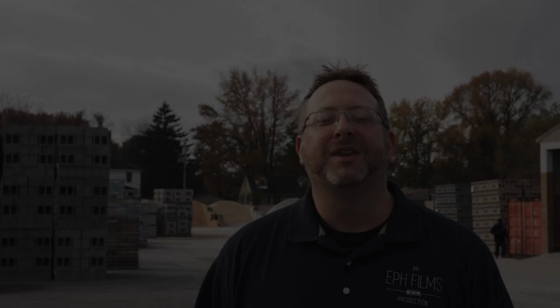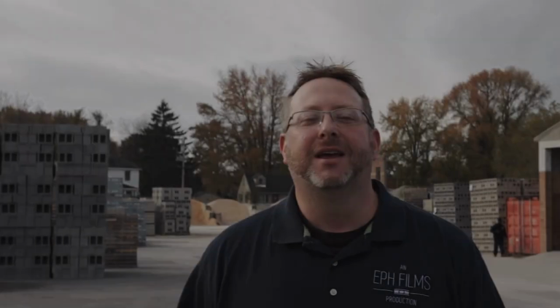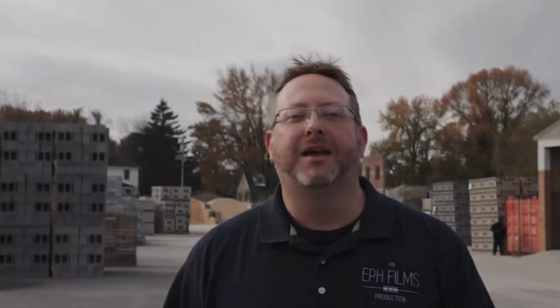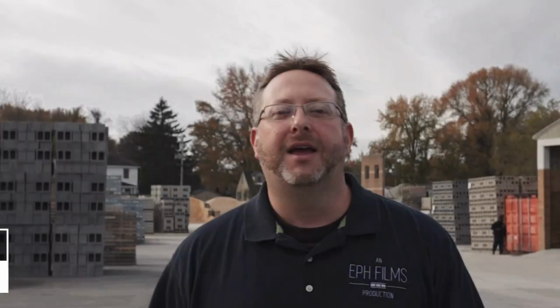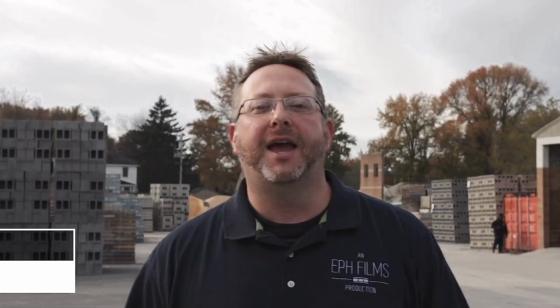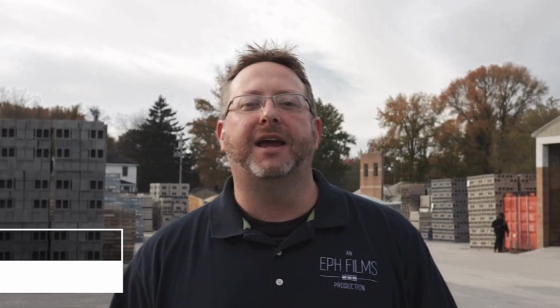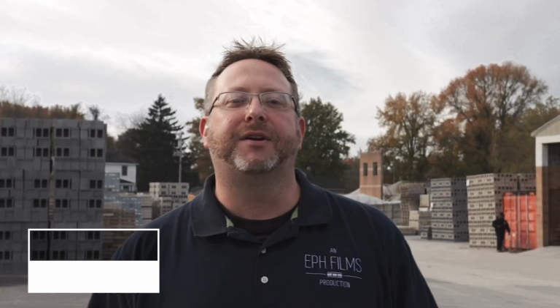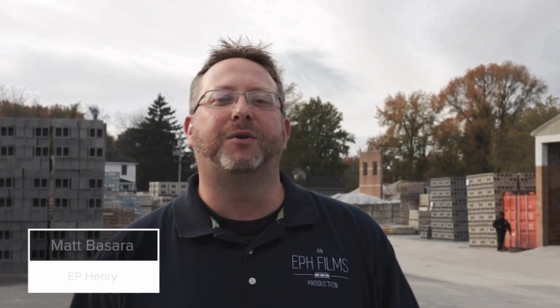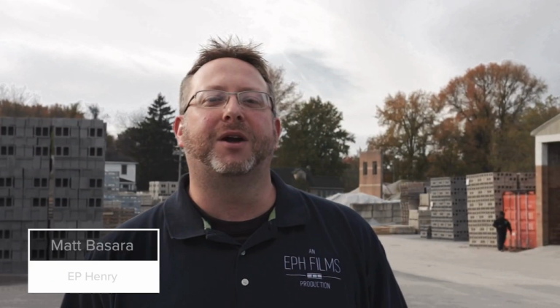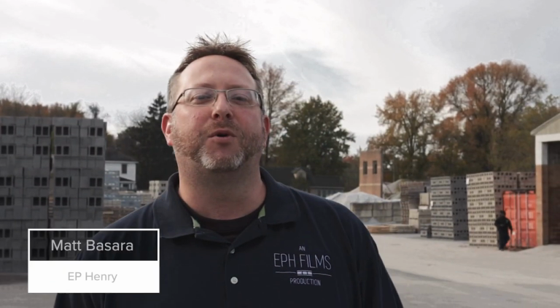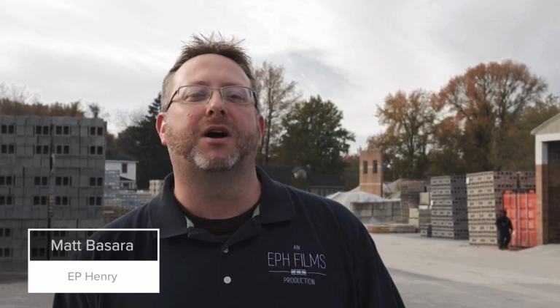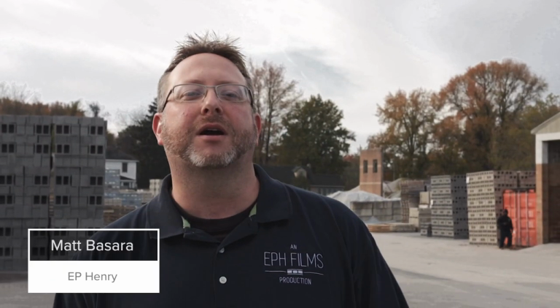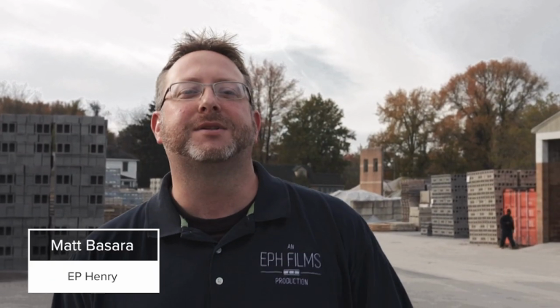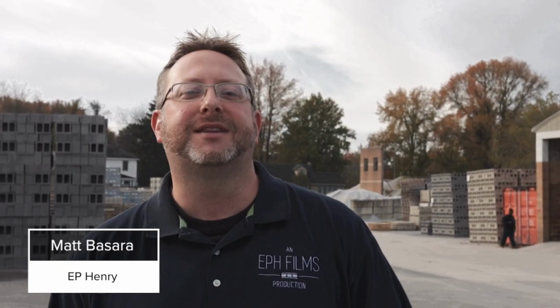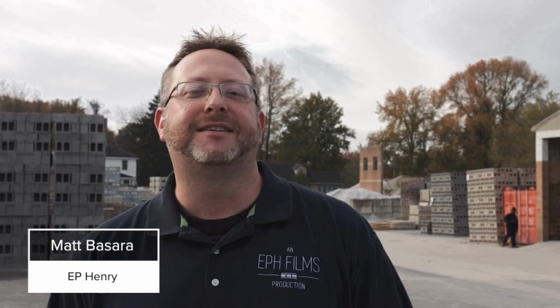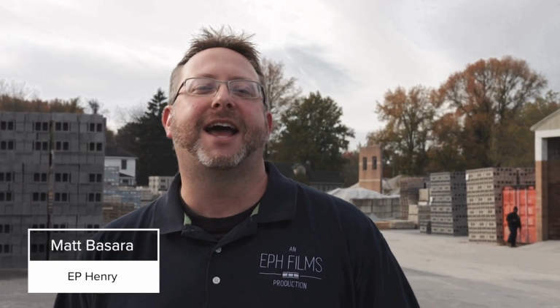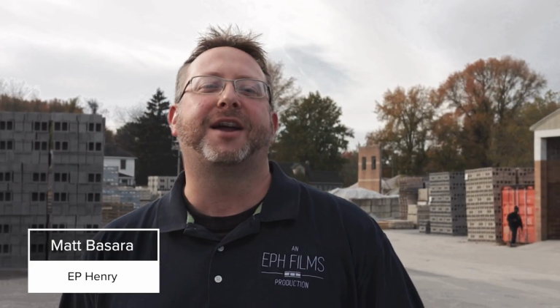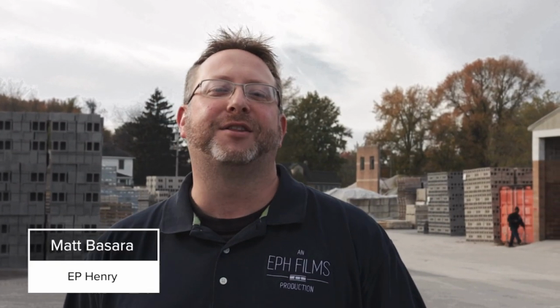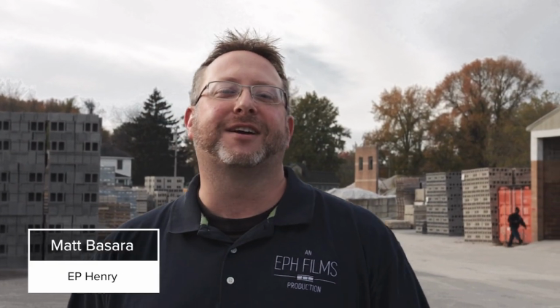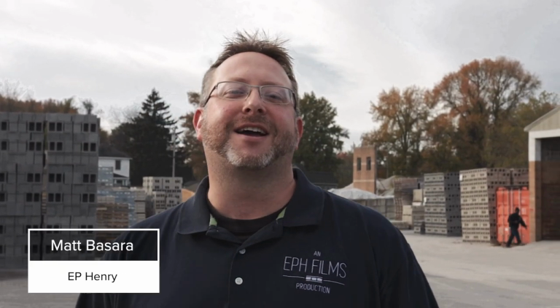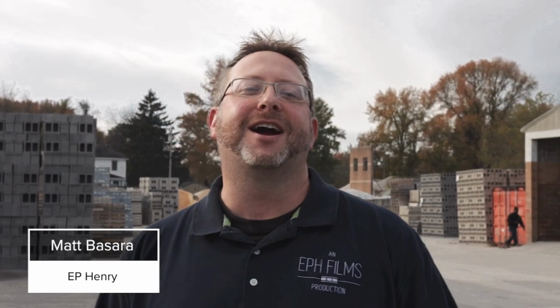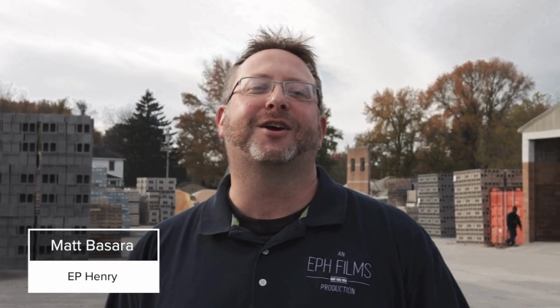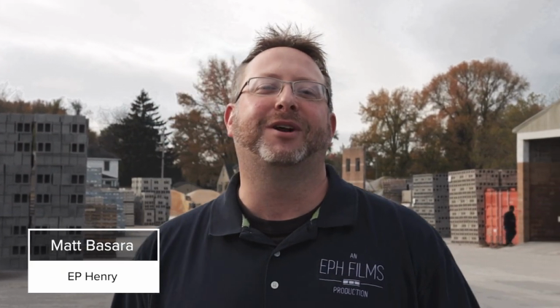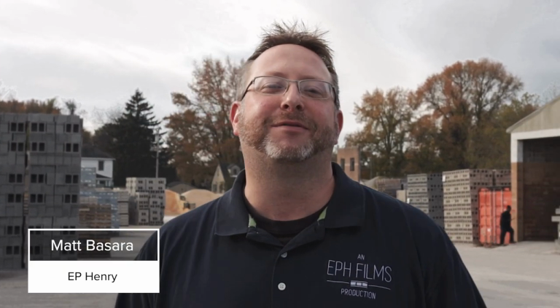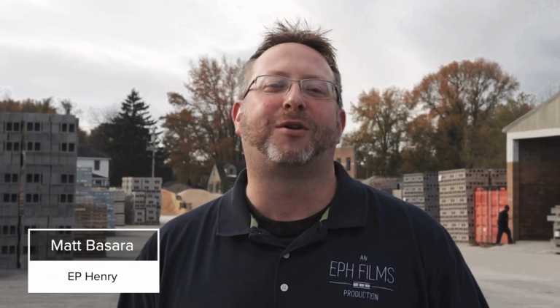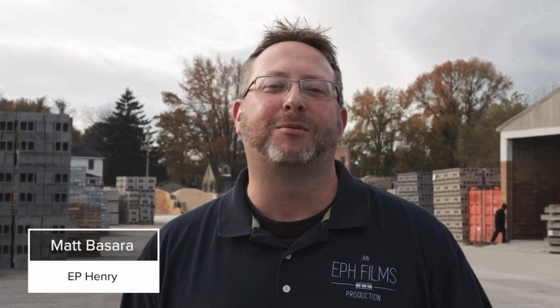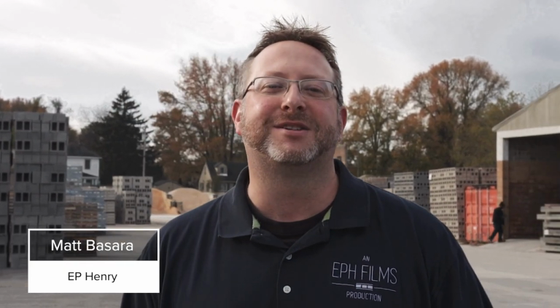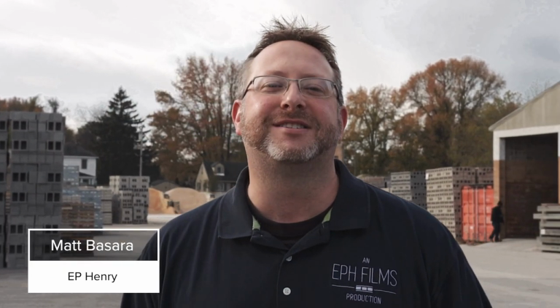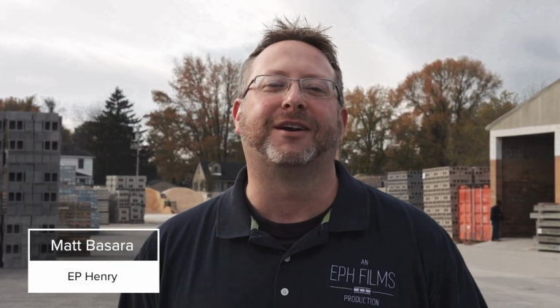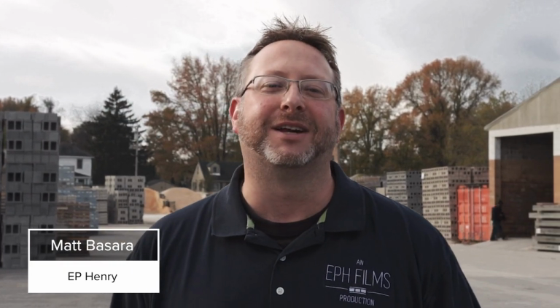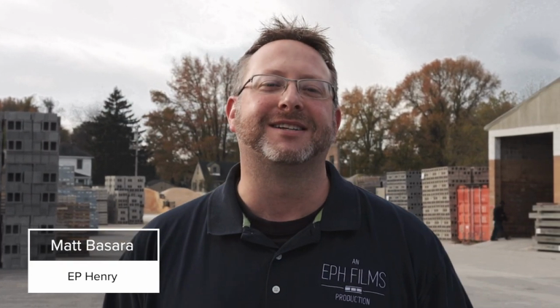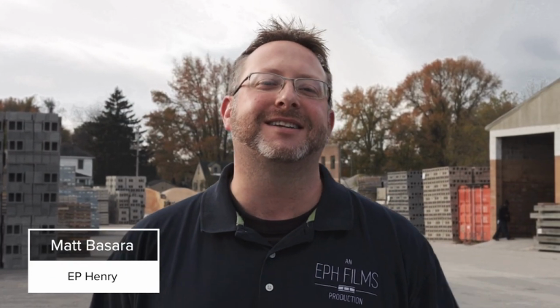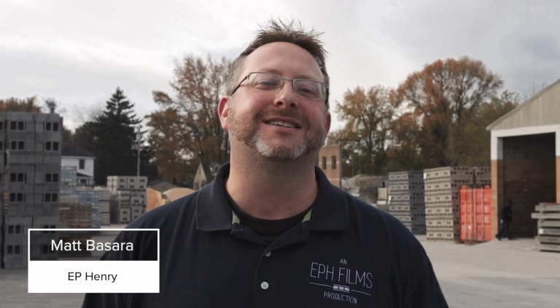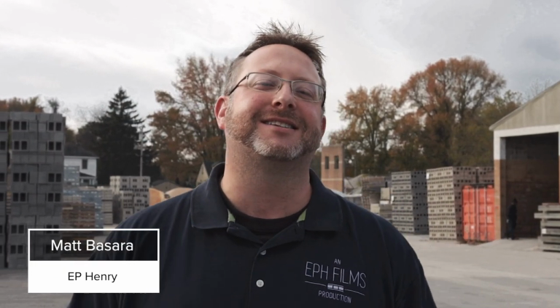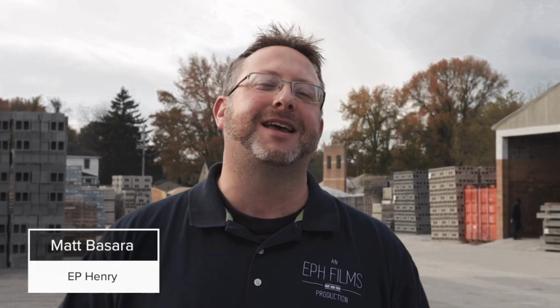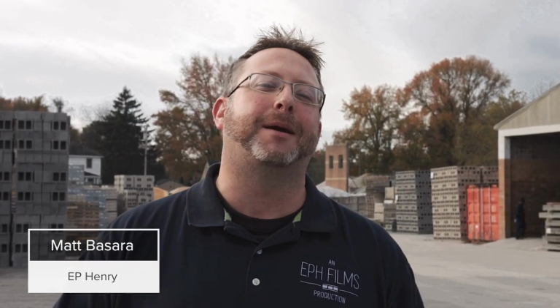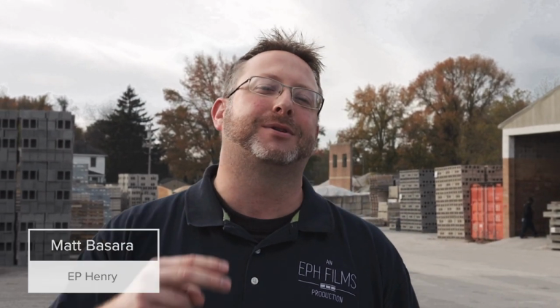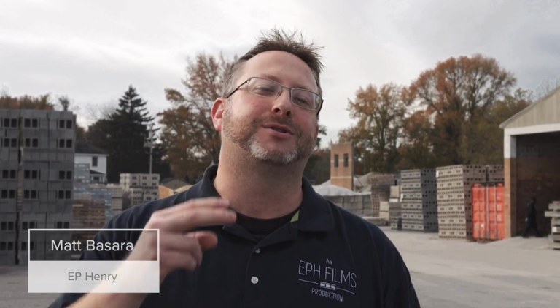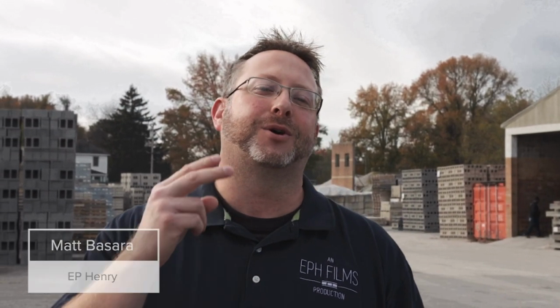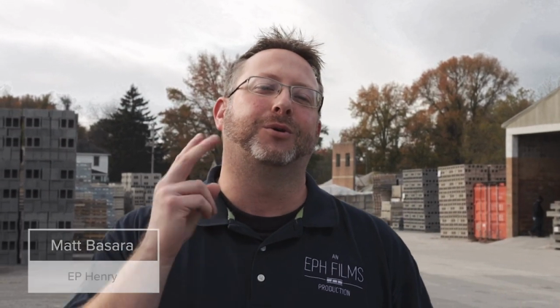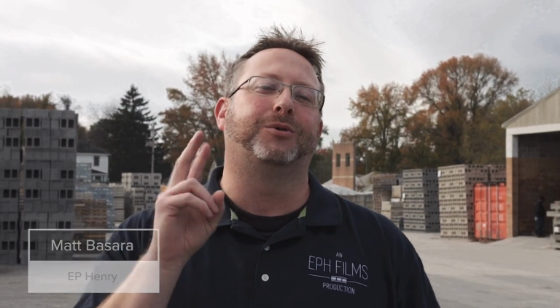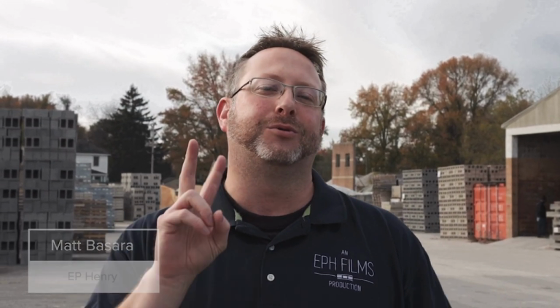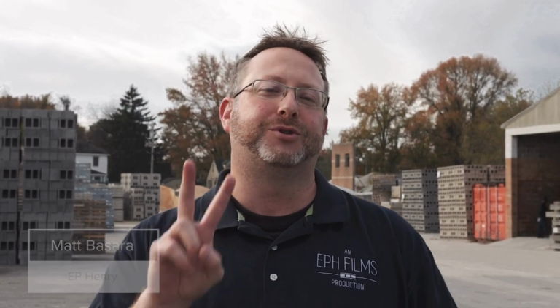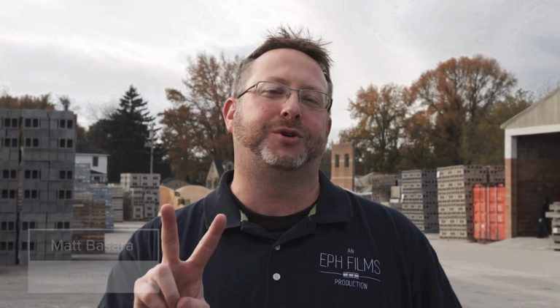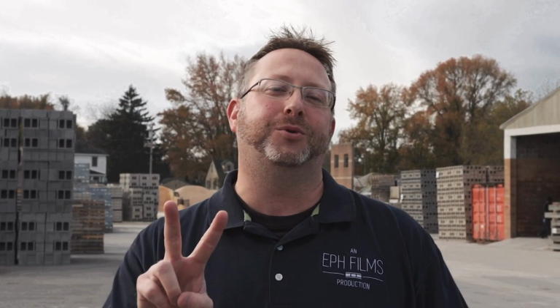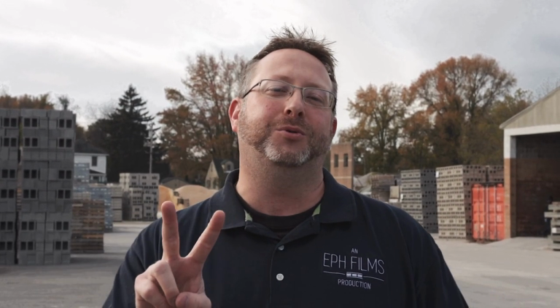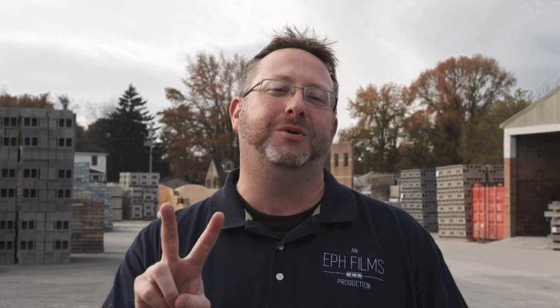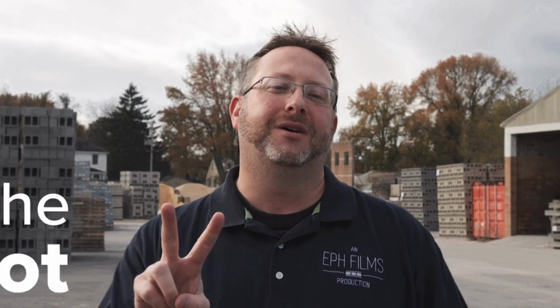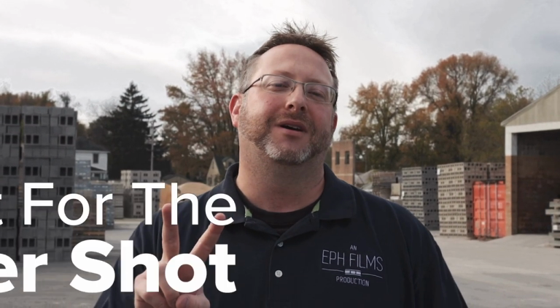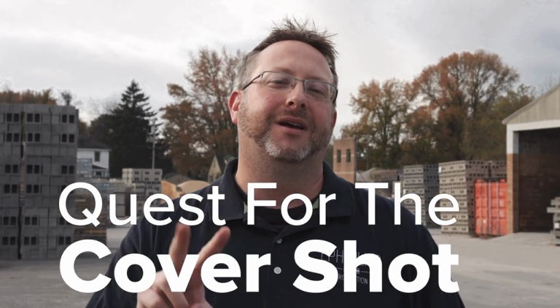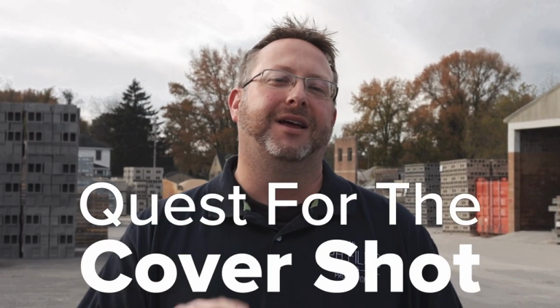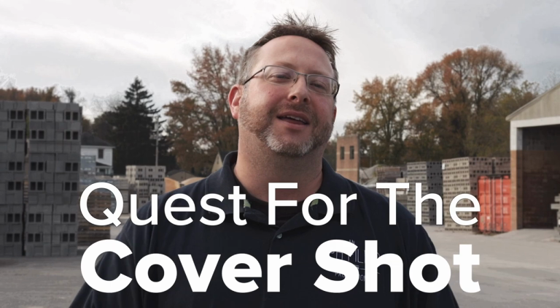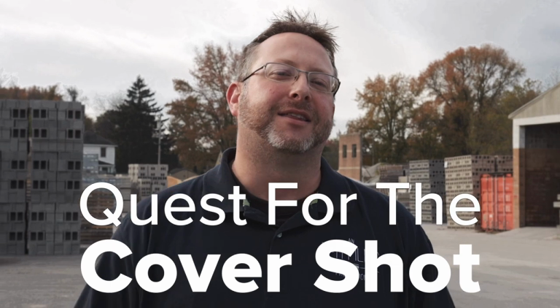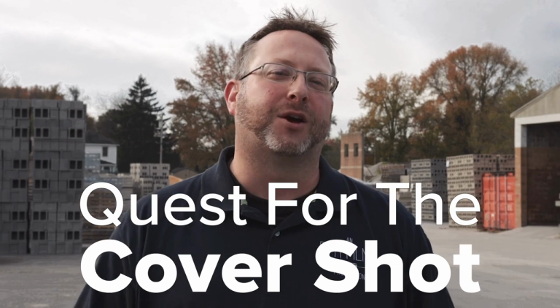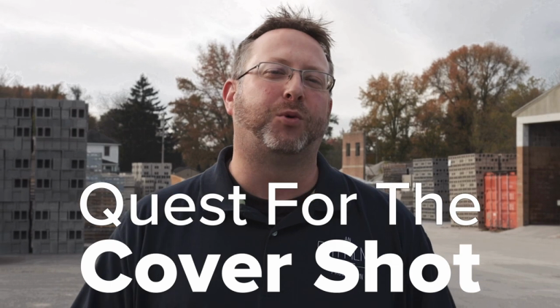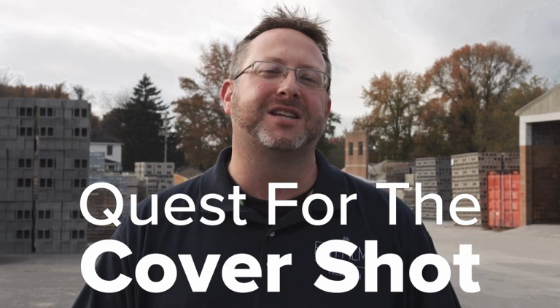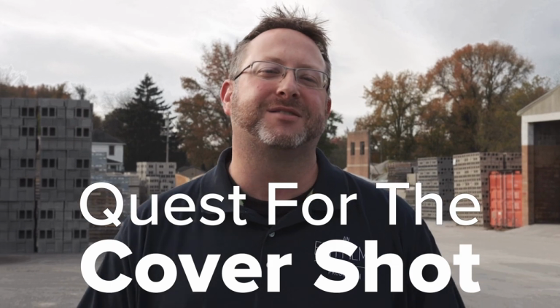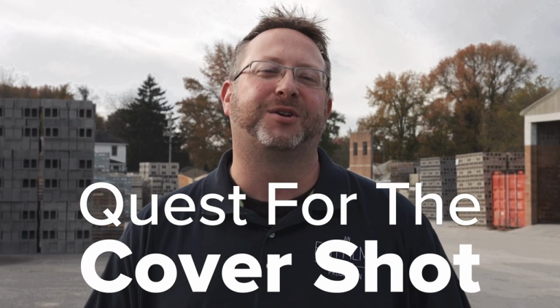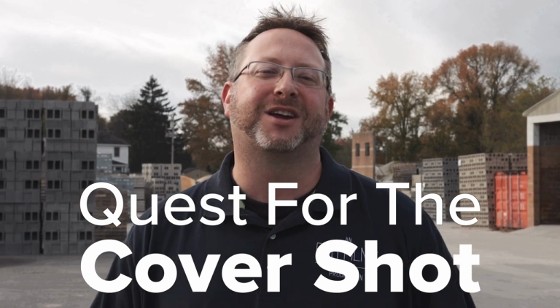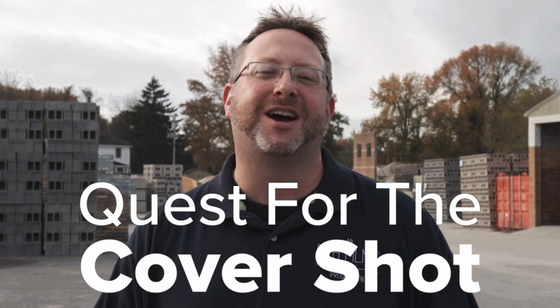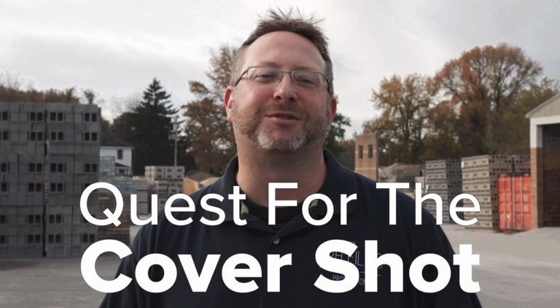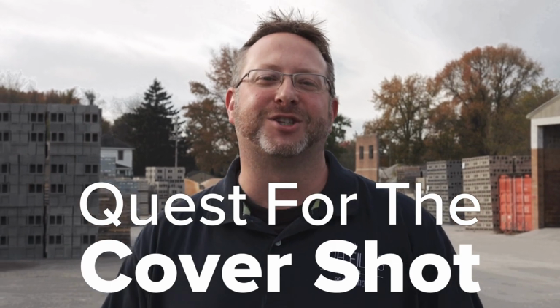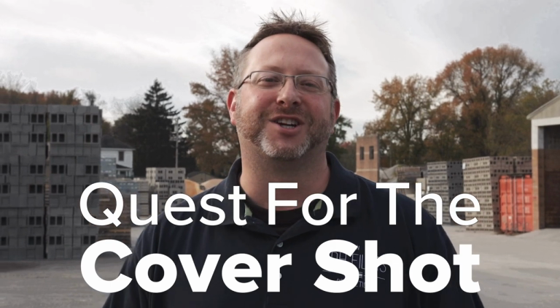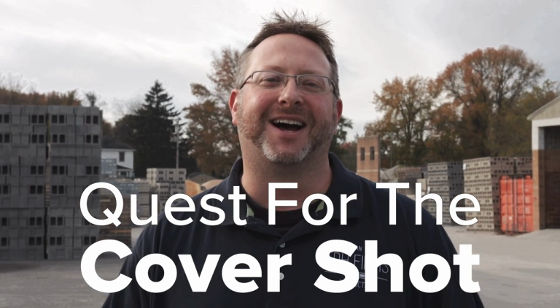Hey everyone, welcome to the Down on the Concrete Farm series. This is episode 2: the quest for the cover shot.